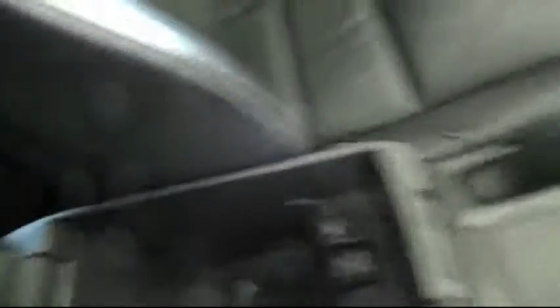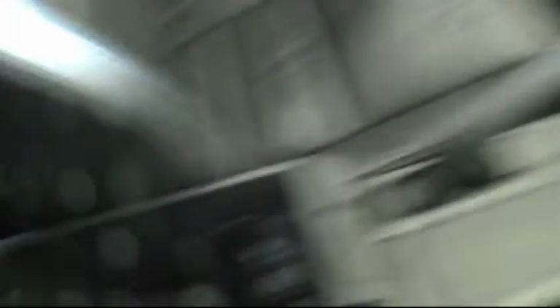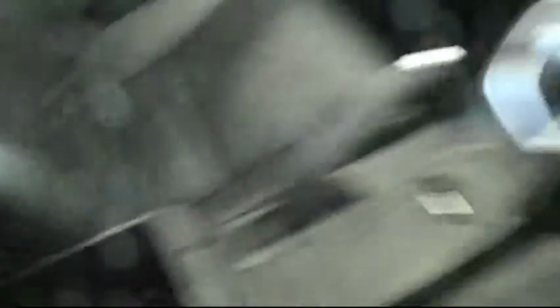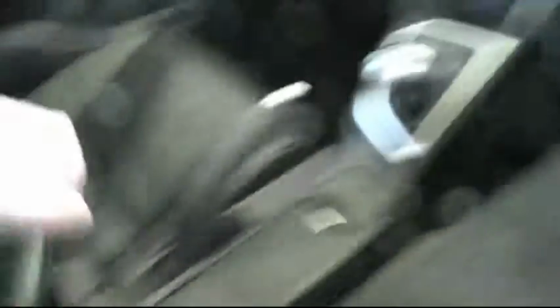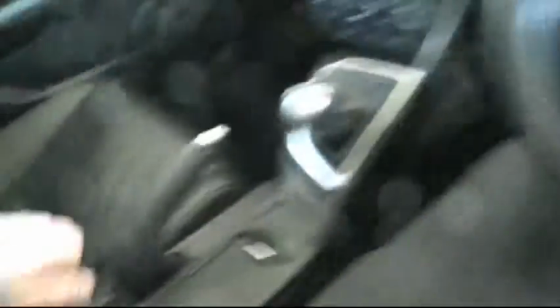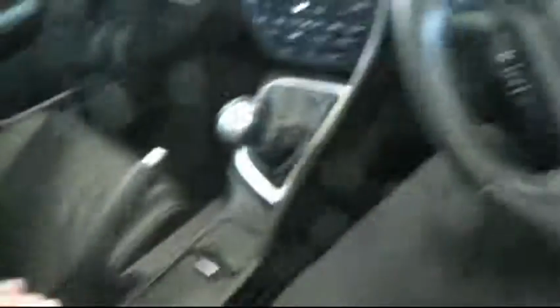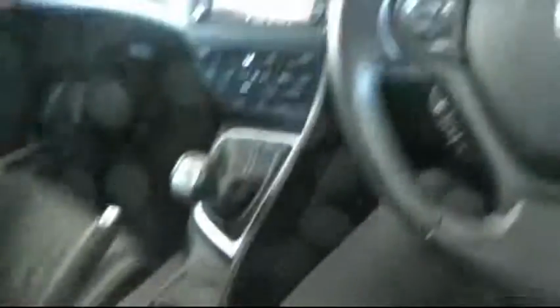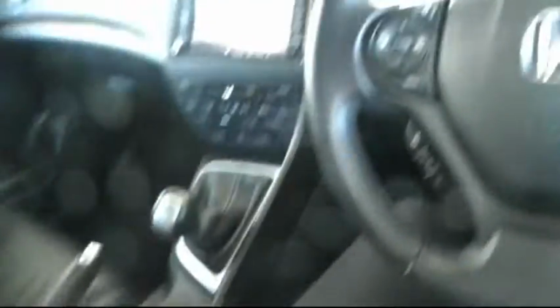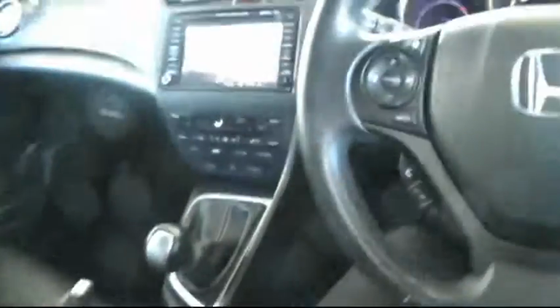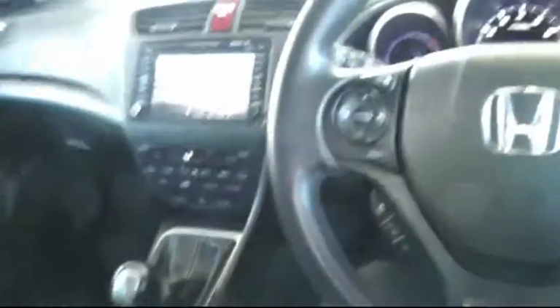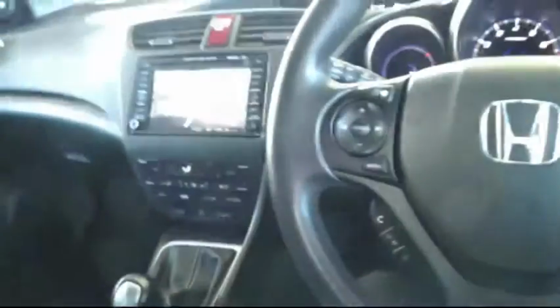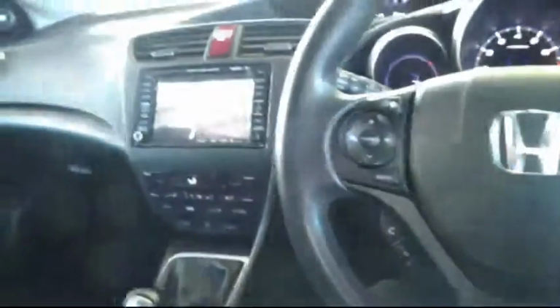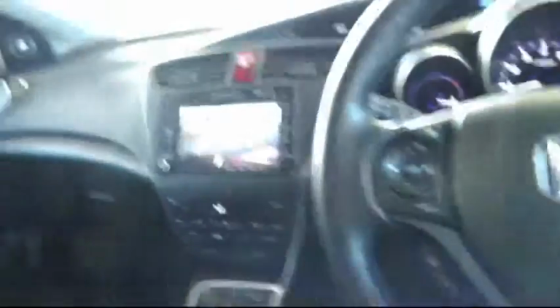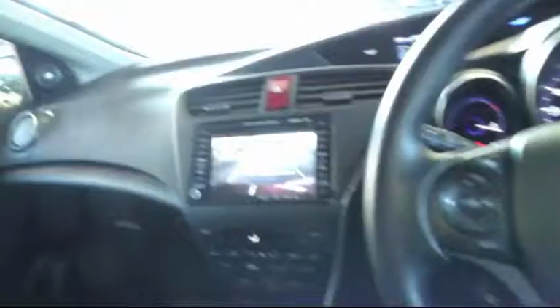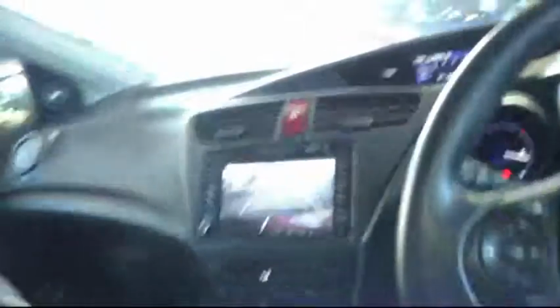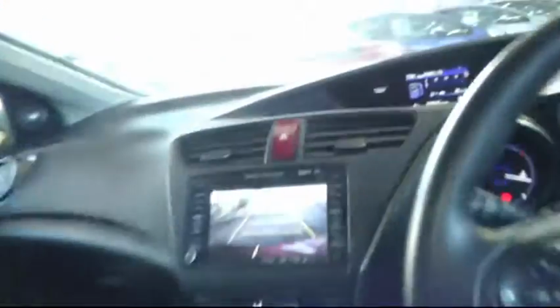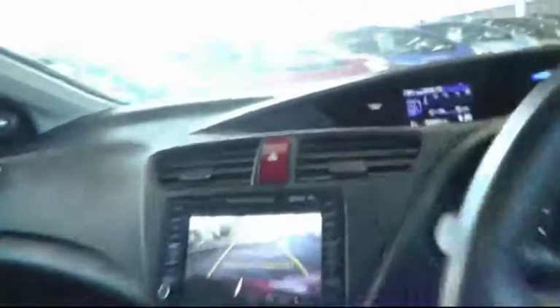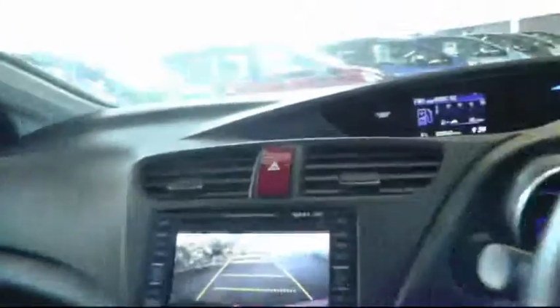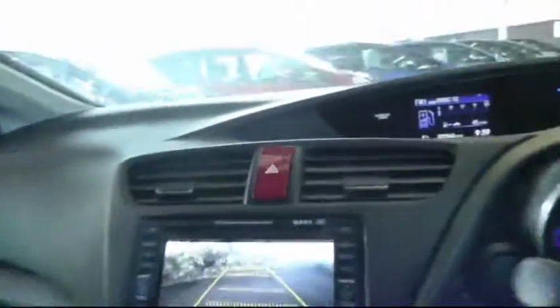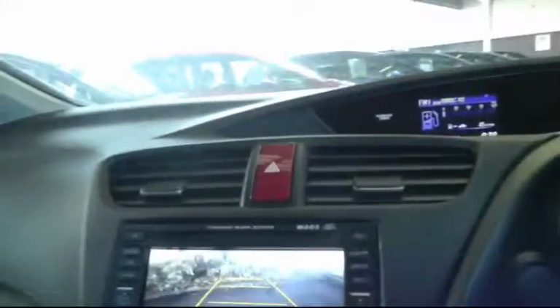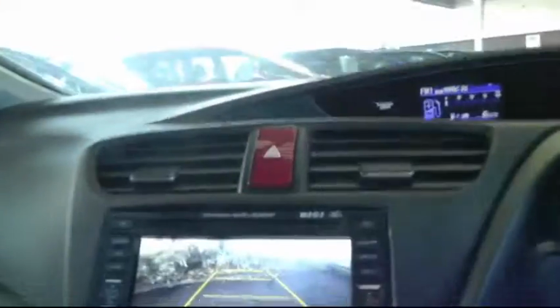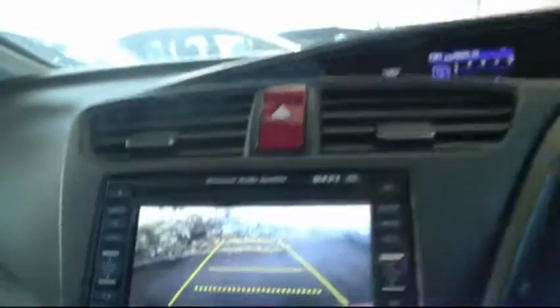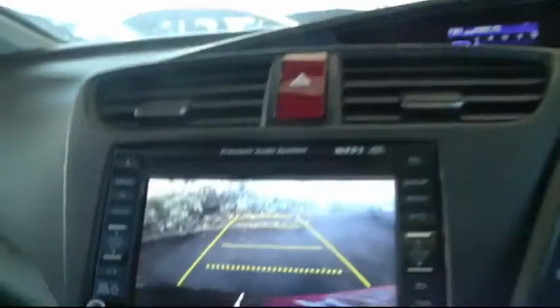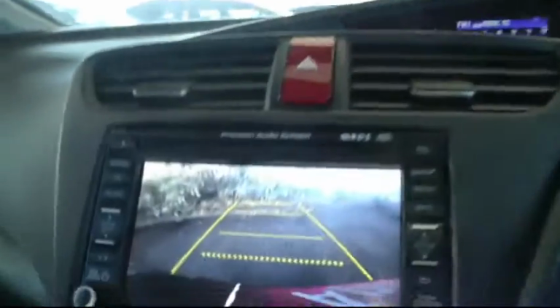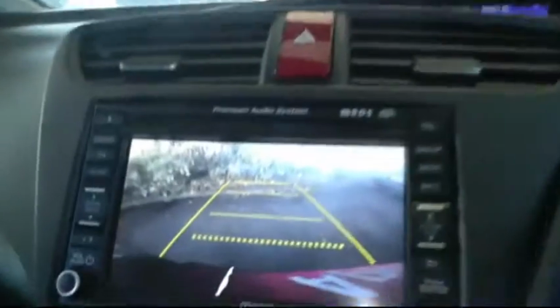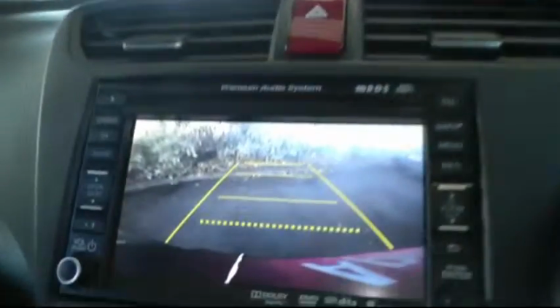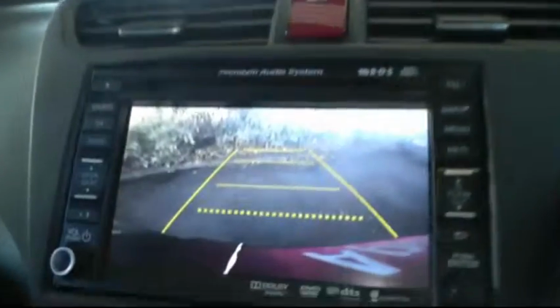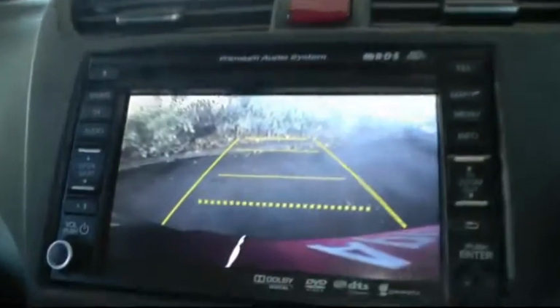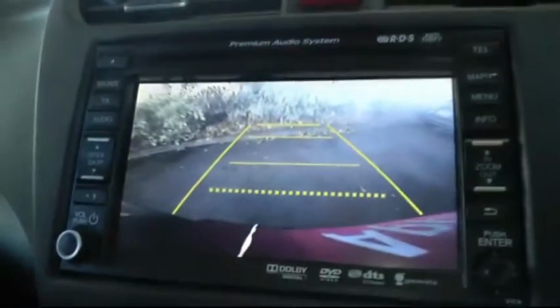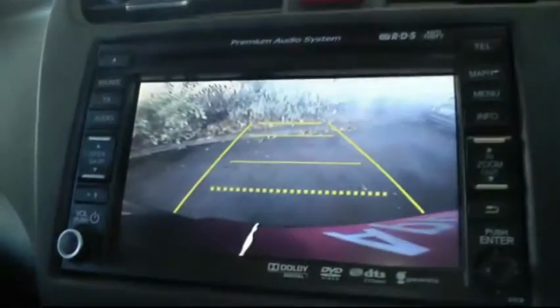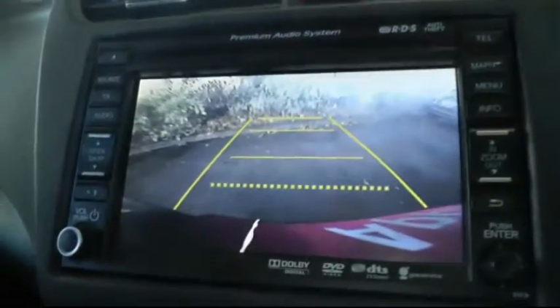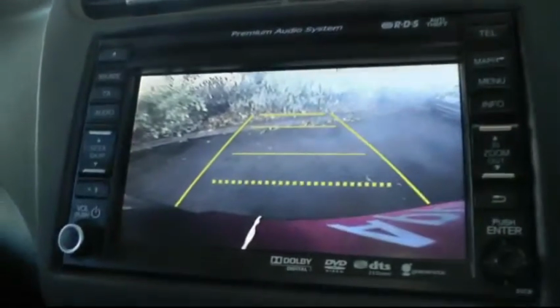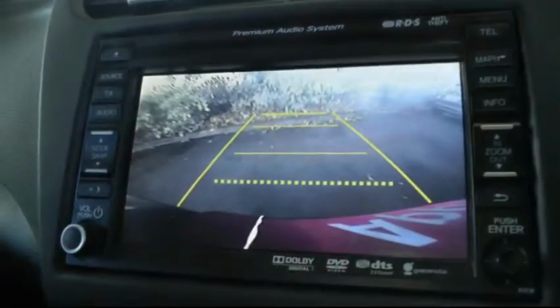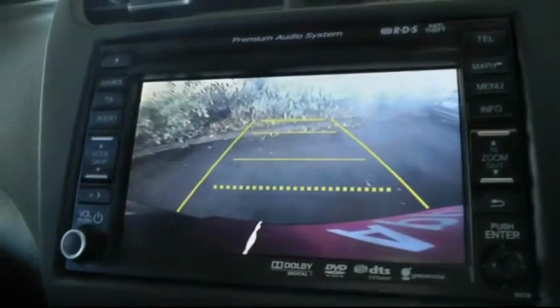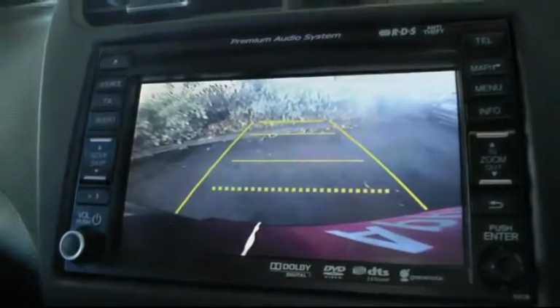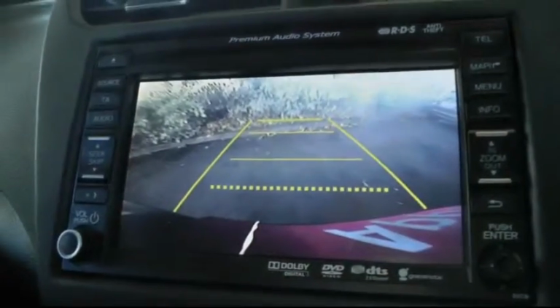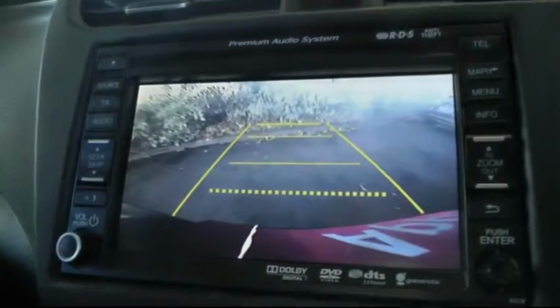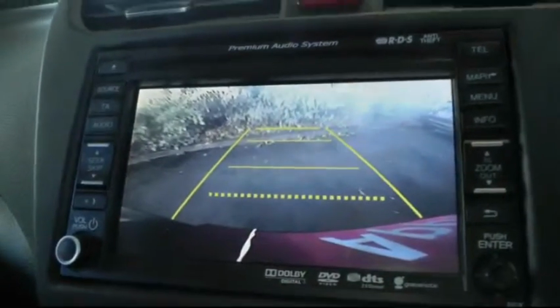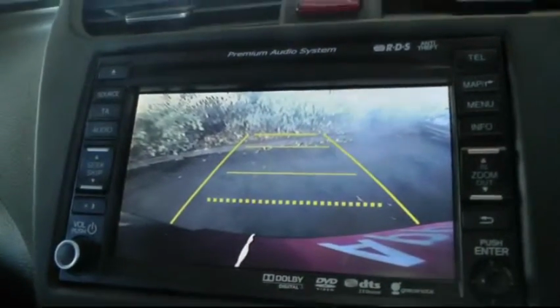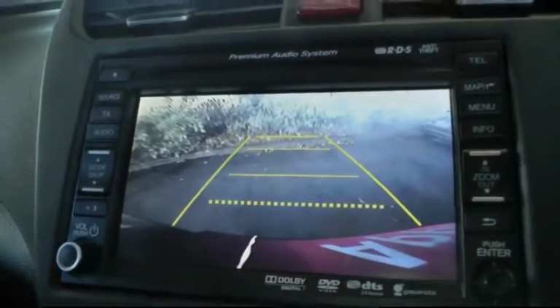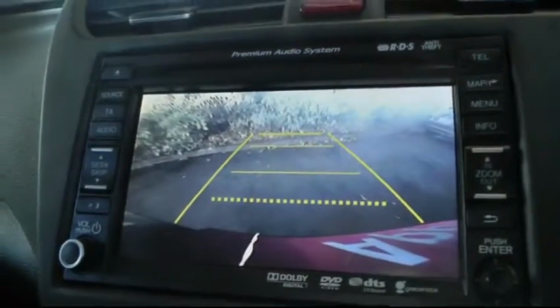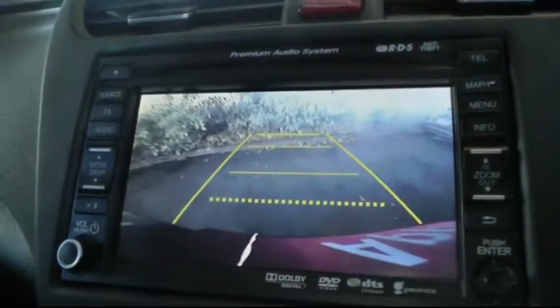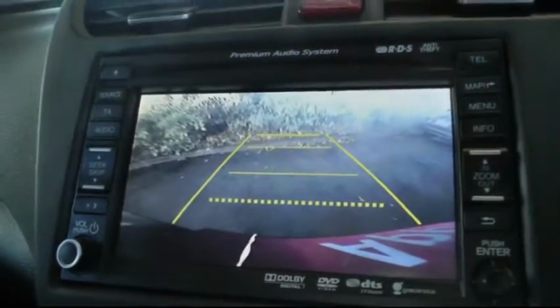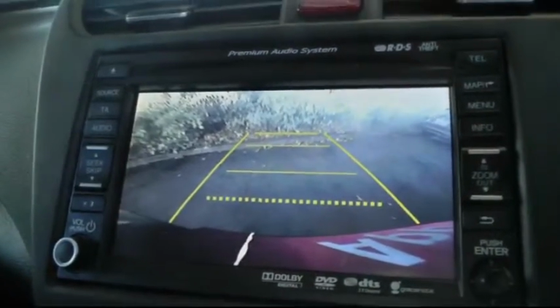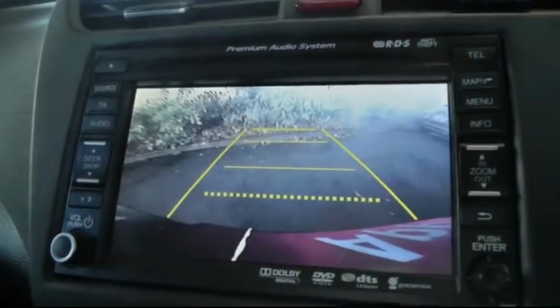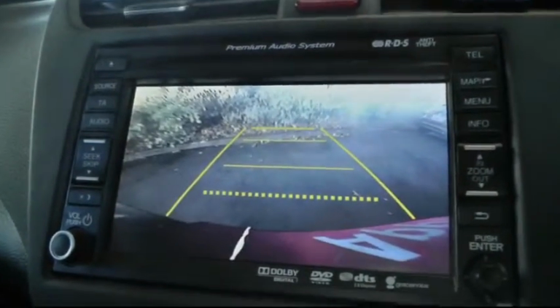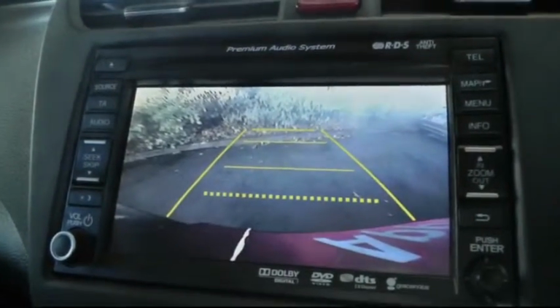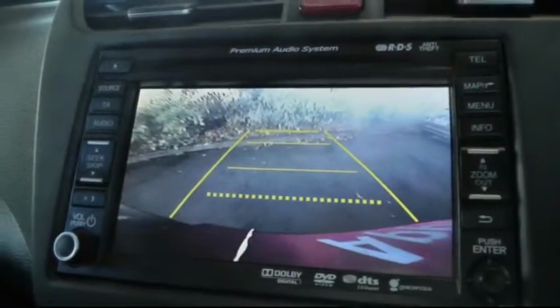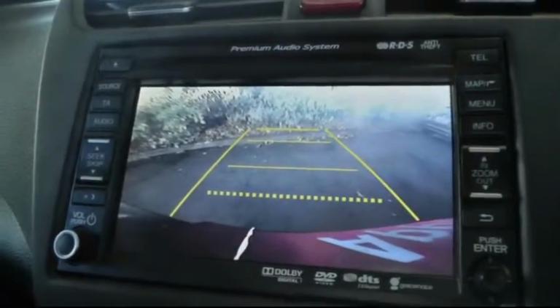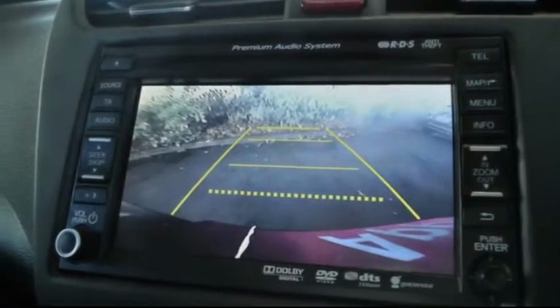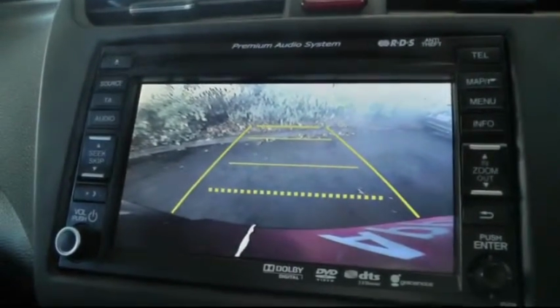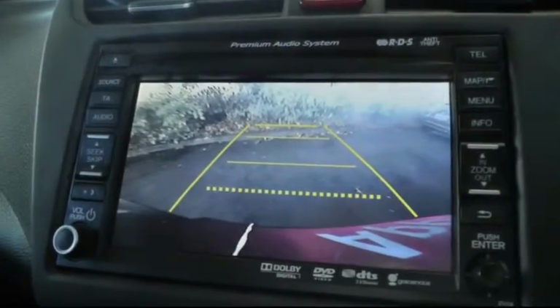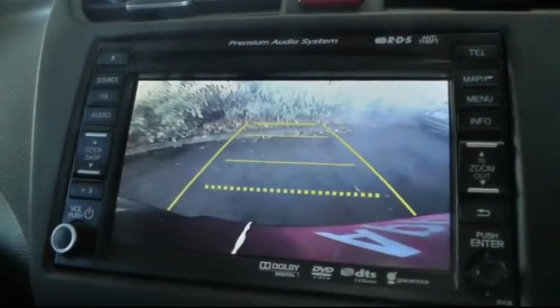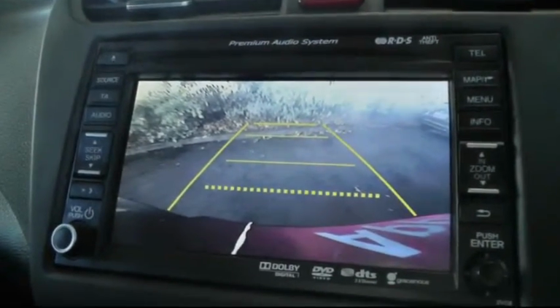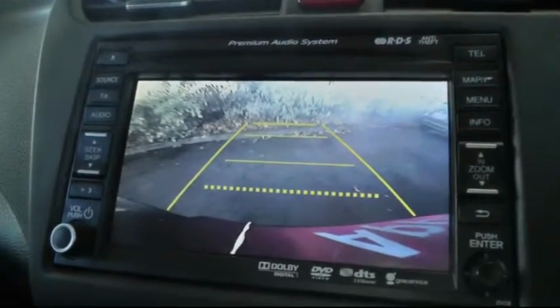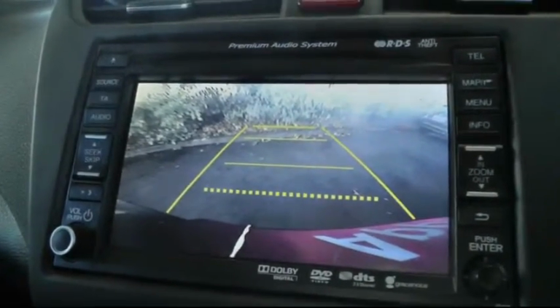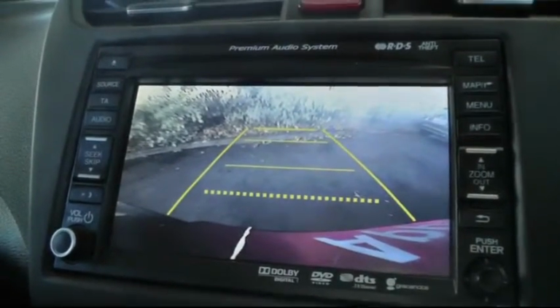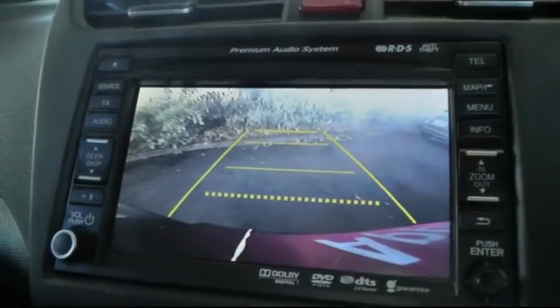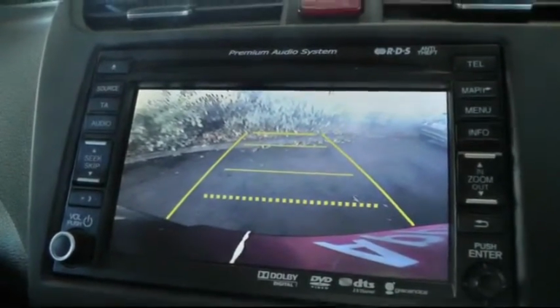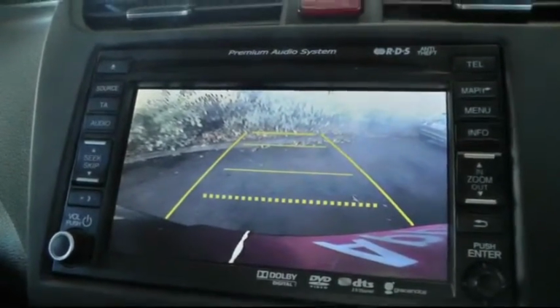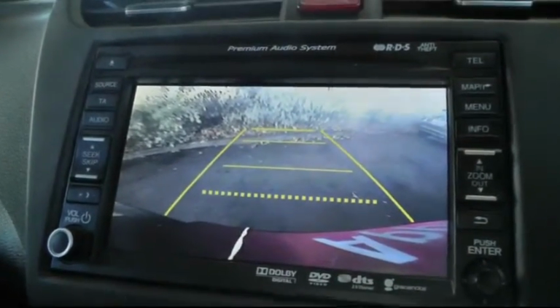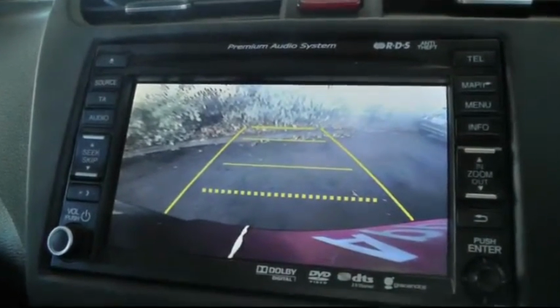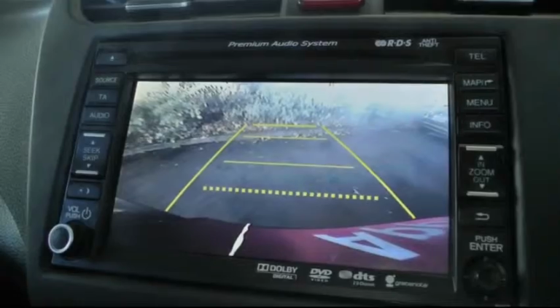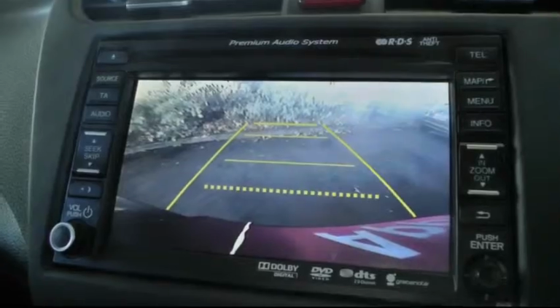We'll also demonstrate the reversing rear camera which simply activates when you select reverse, giving you a clear picture of anything behind you.